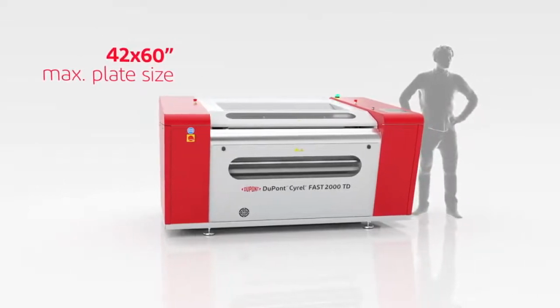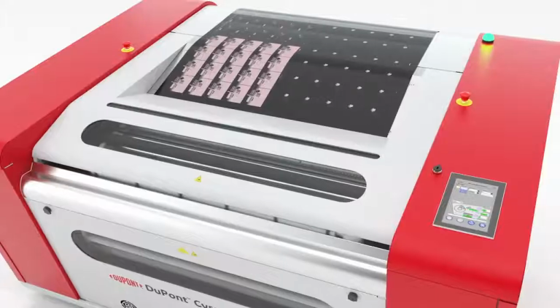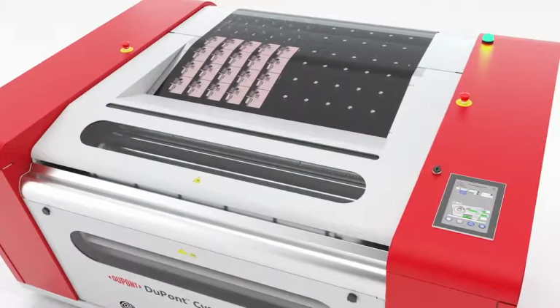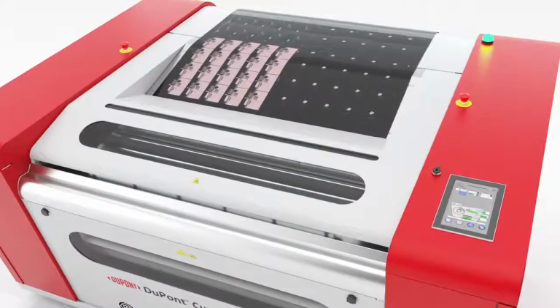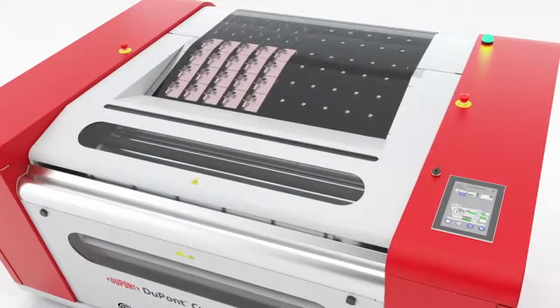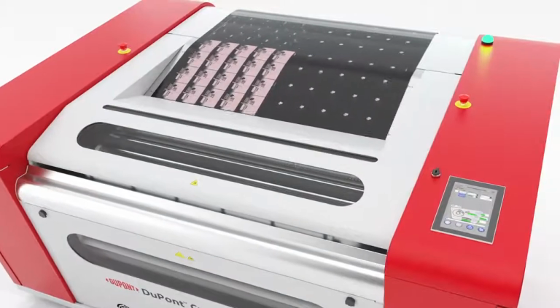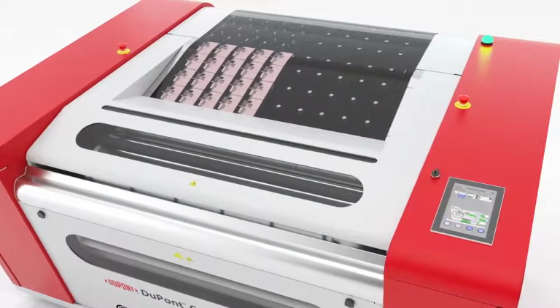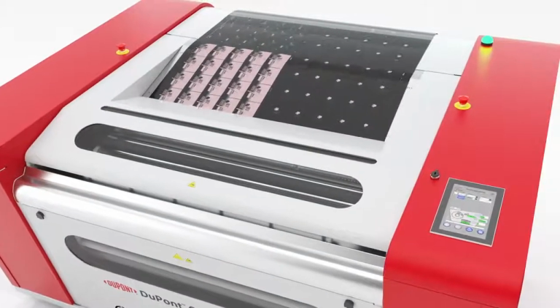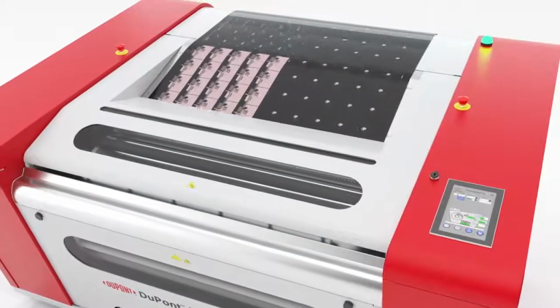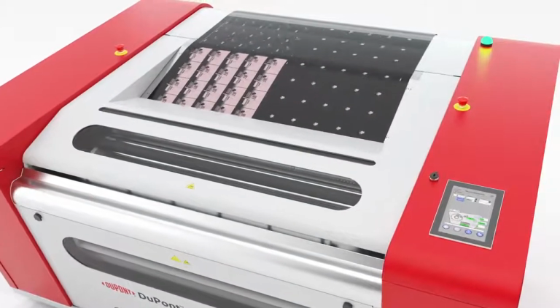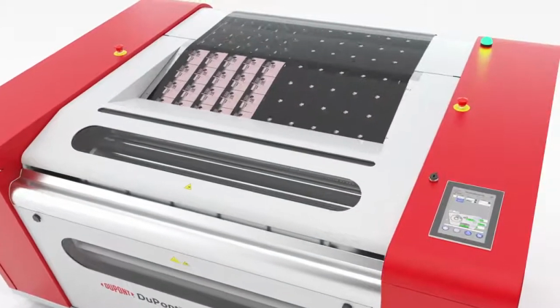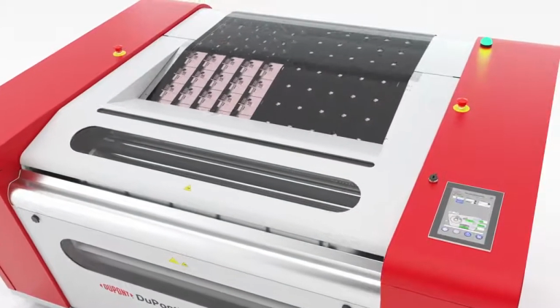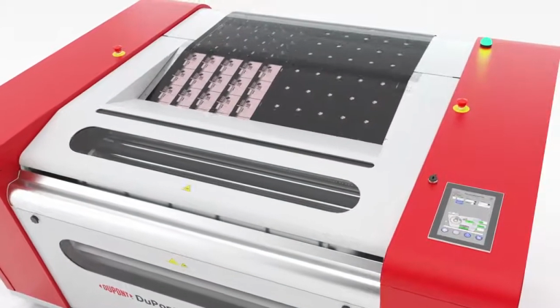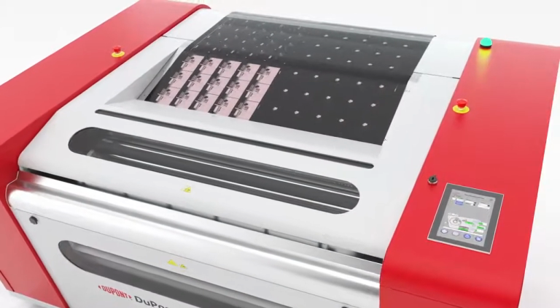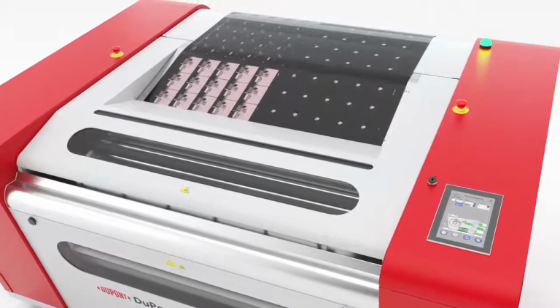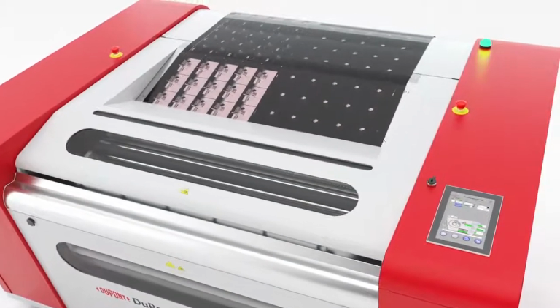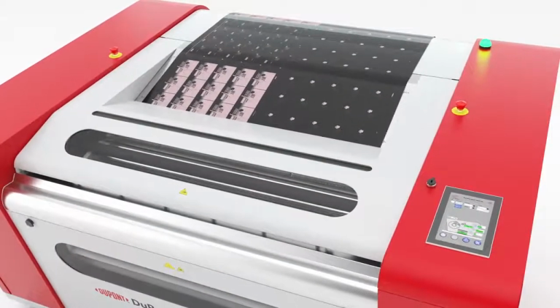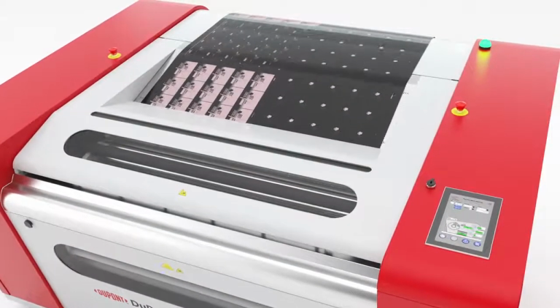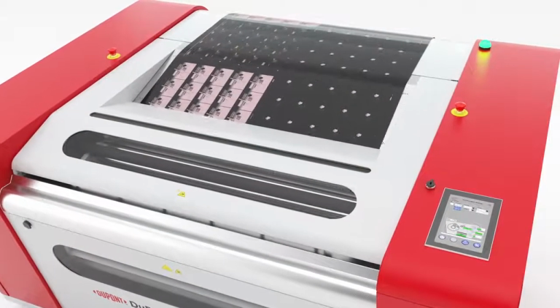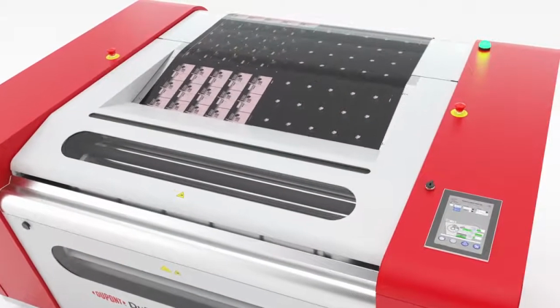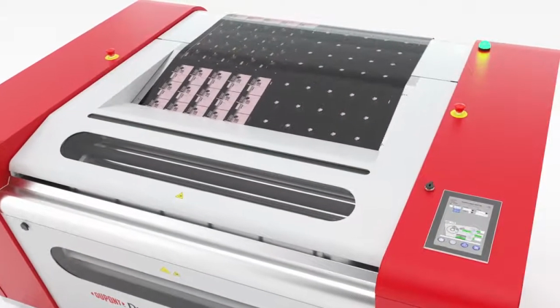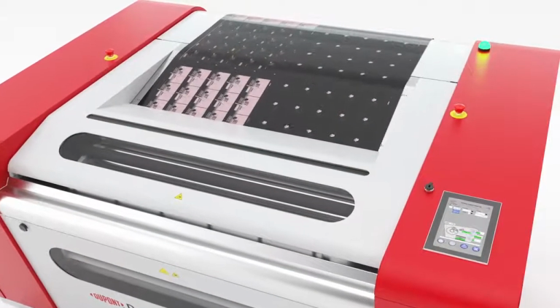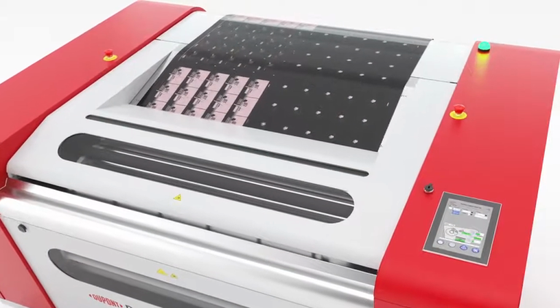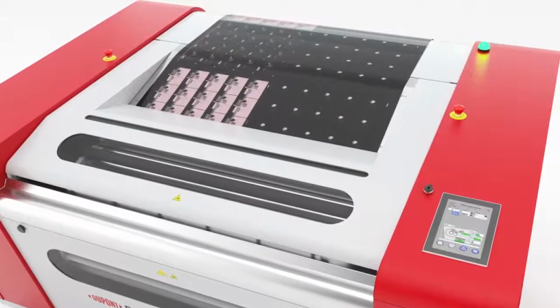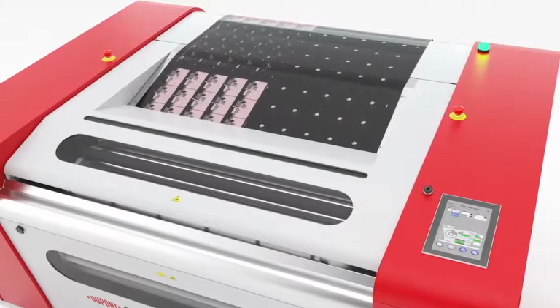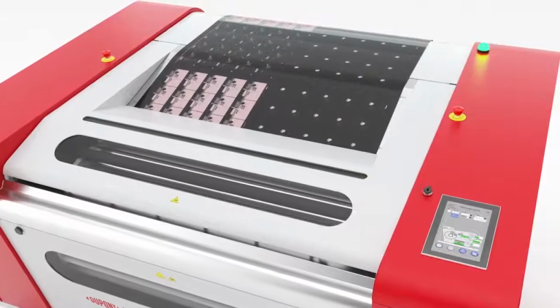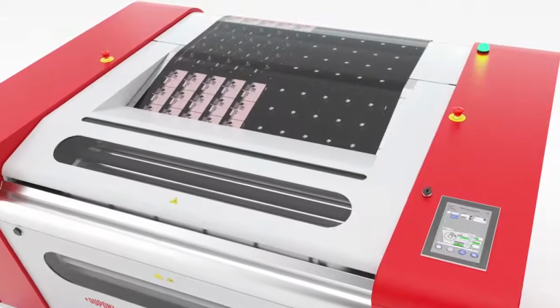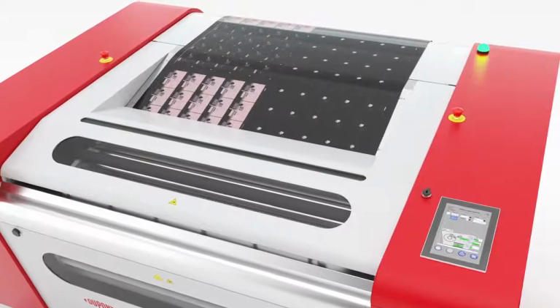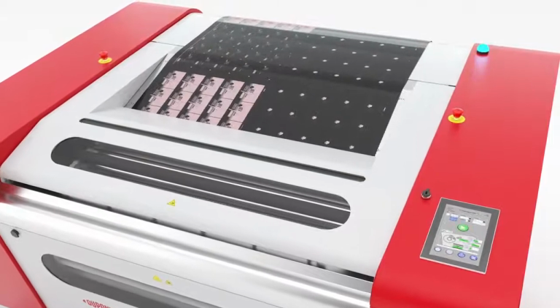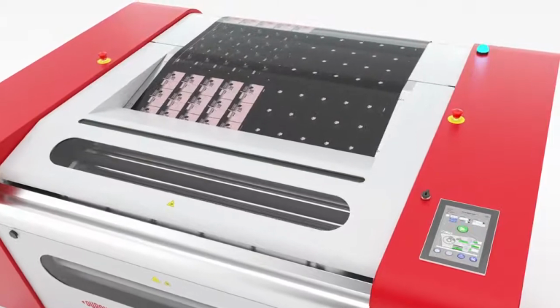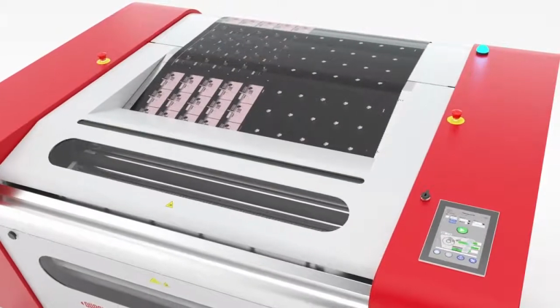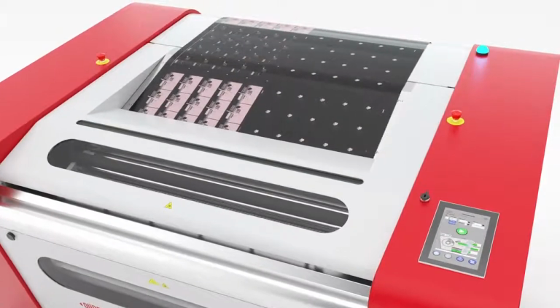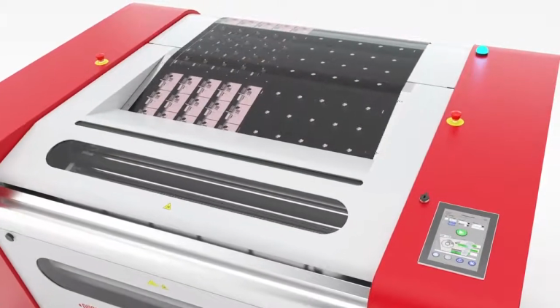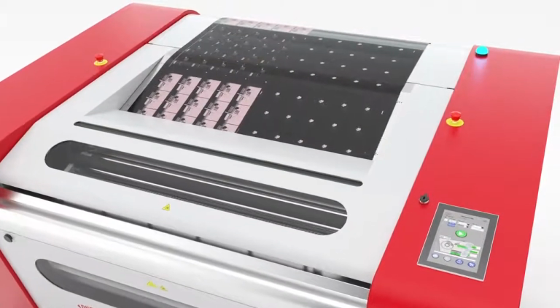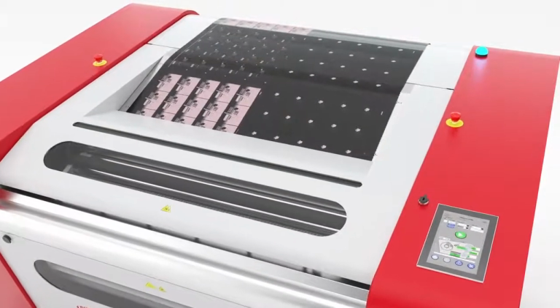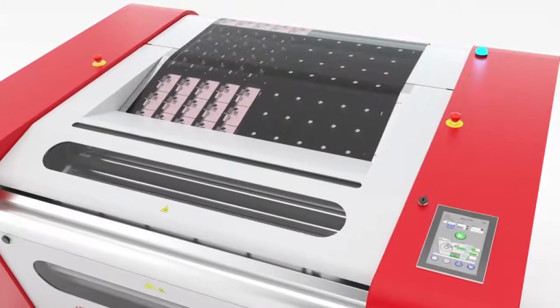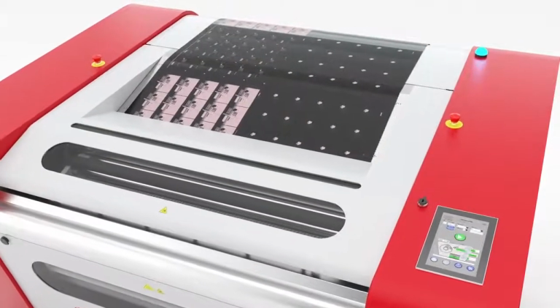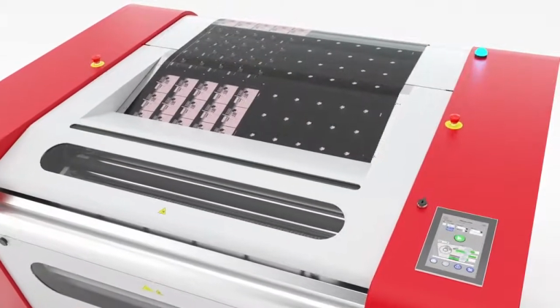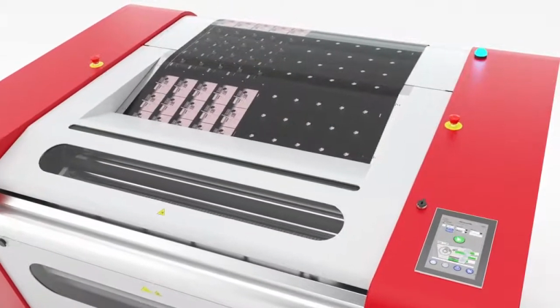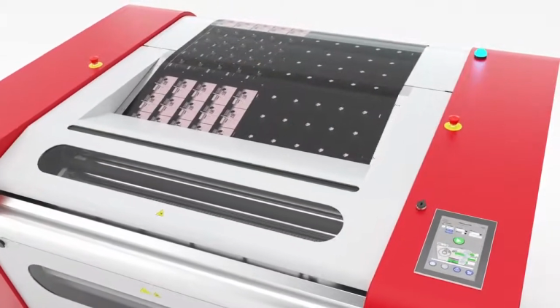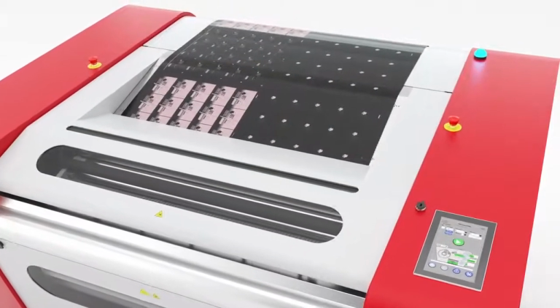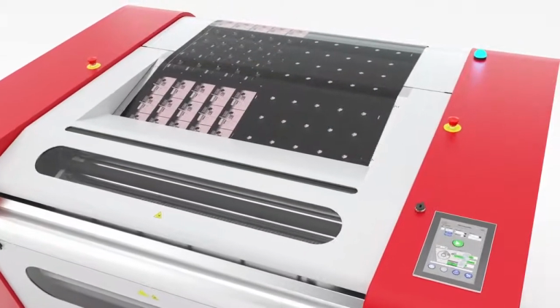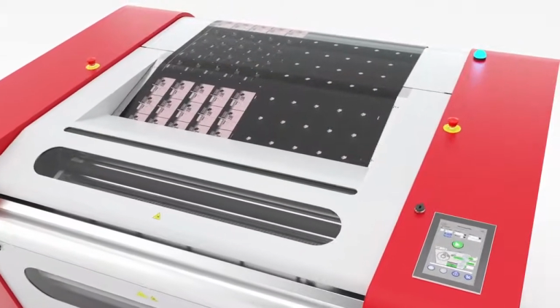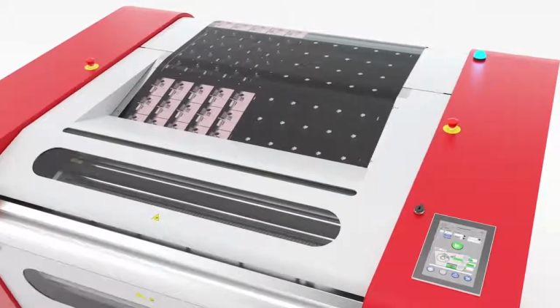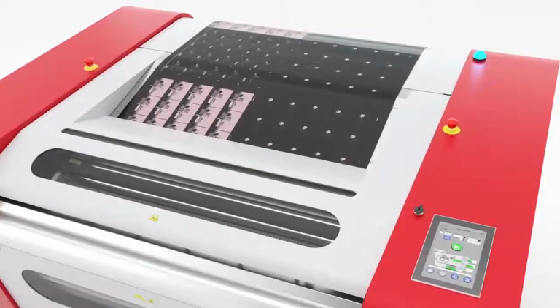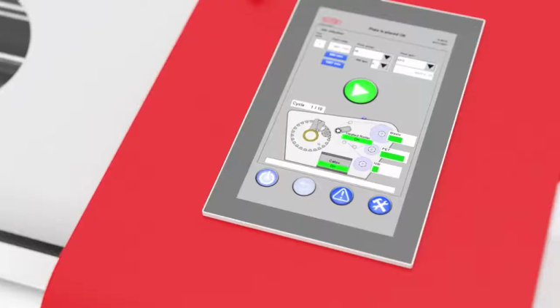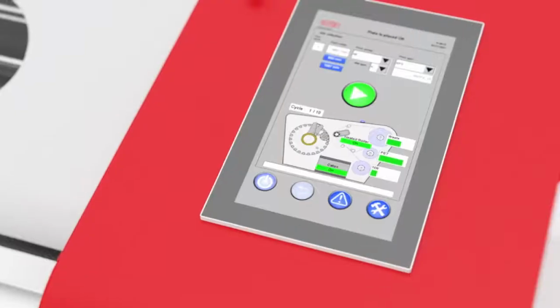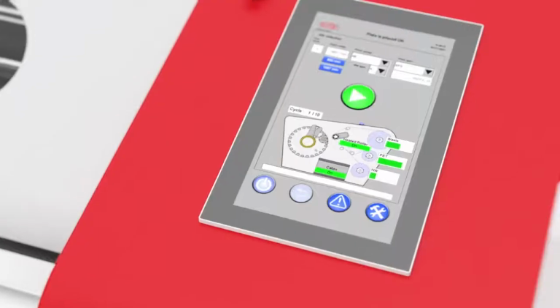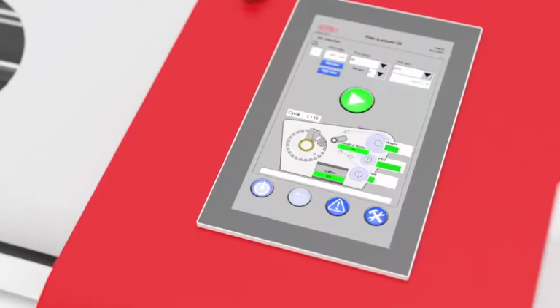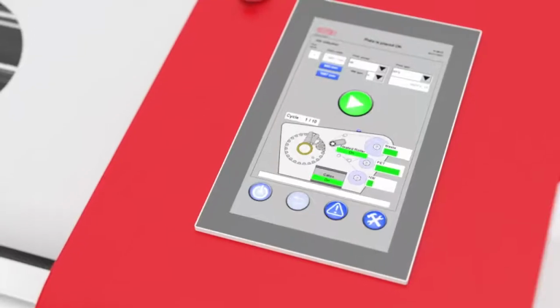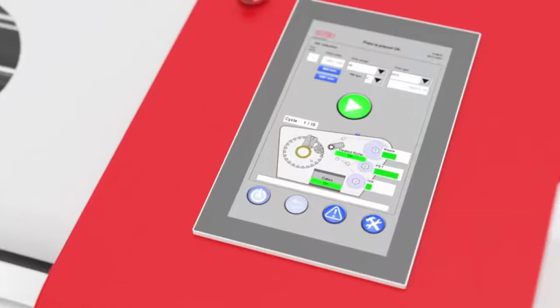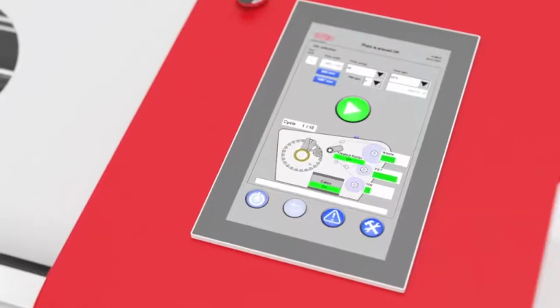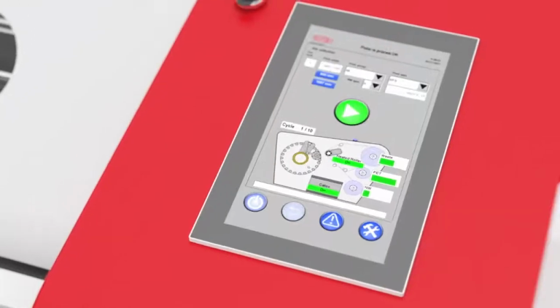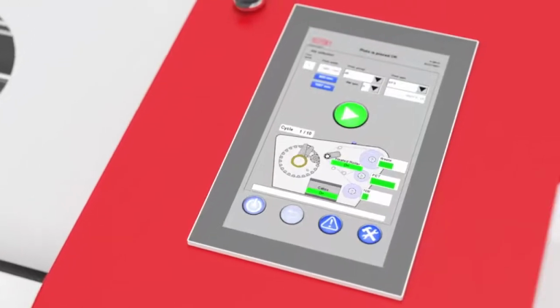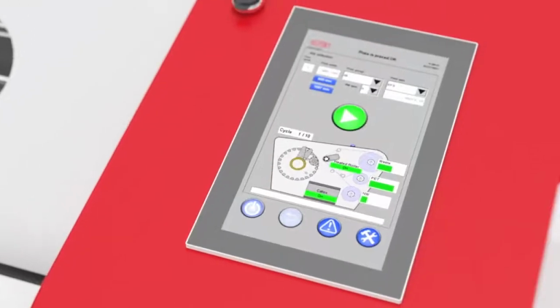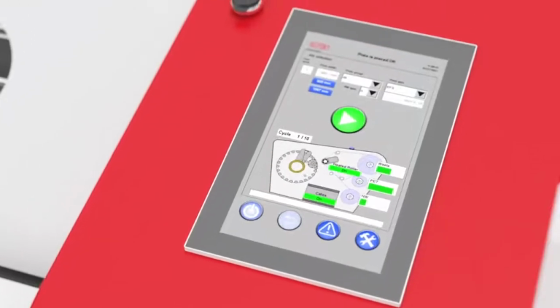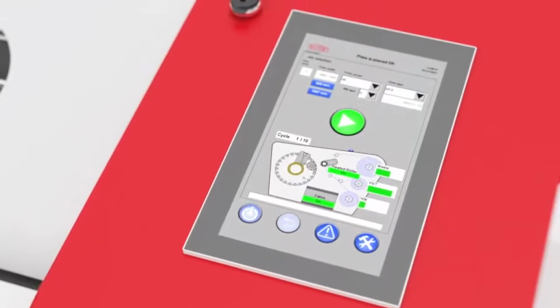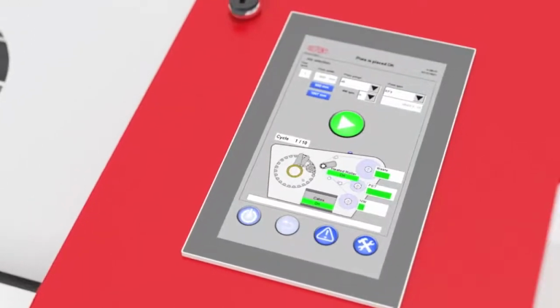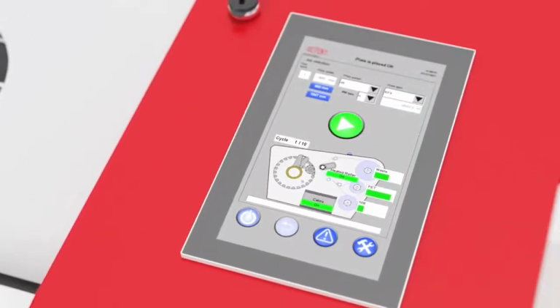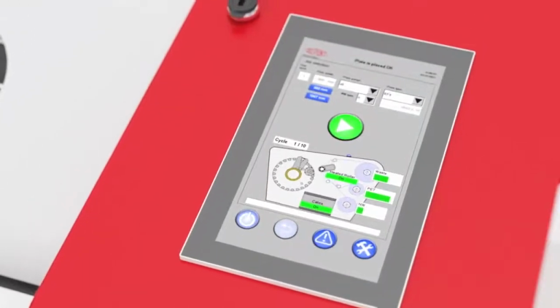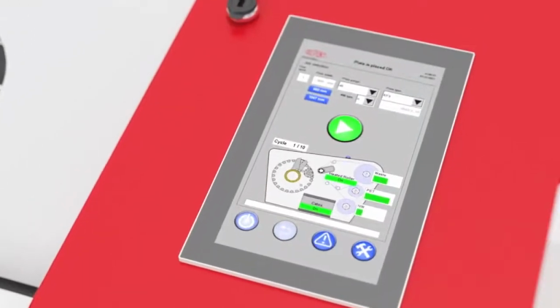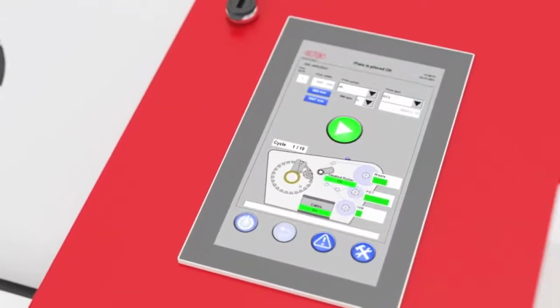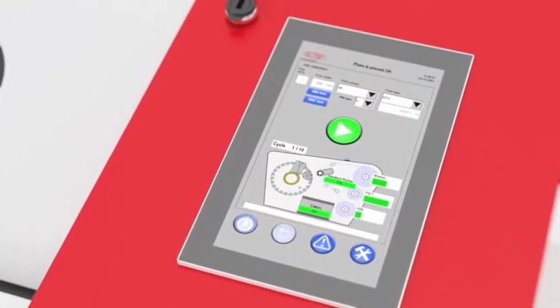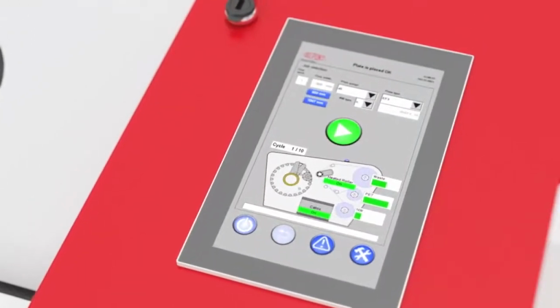First, an operator guides the plate into the loading port and selects plate type, thickness, and width on the touch panel.